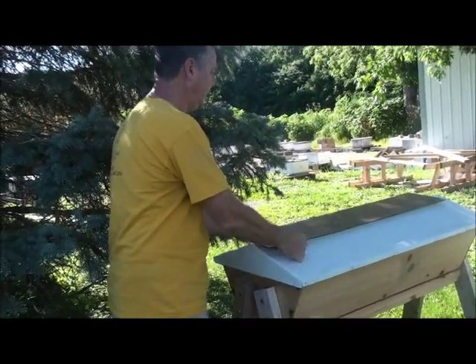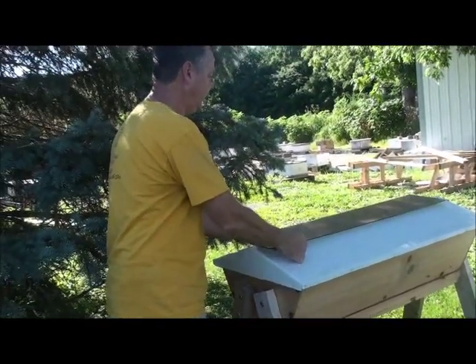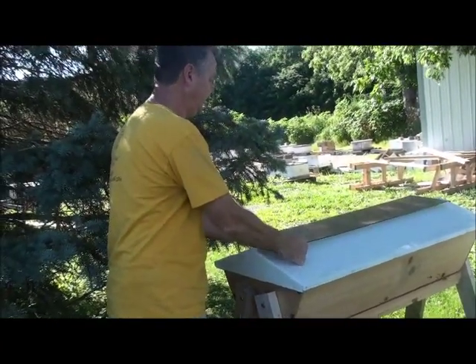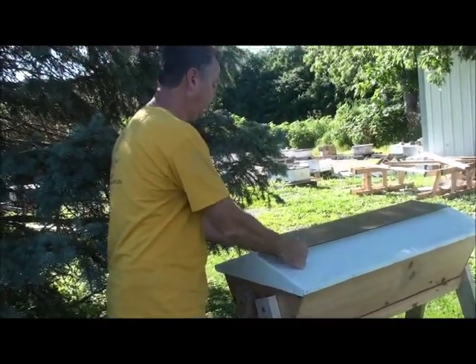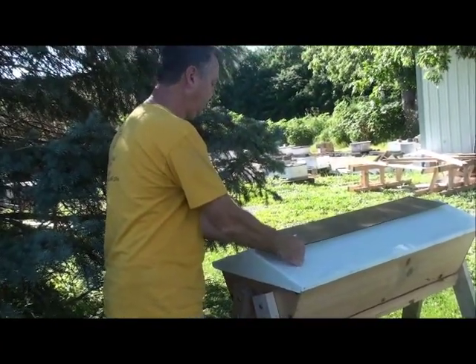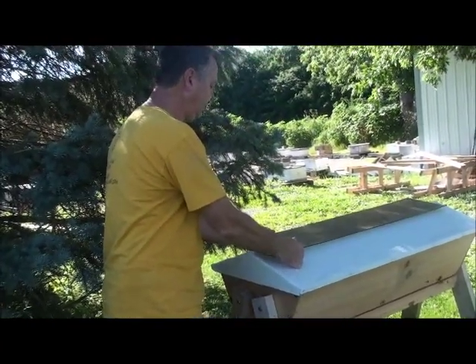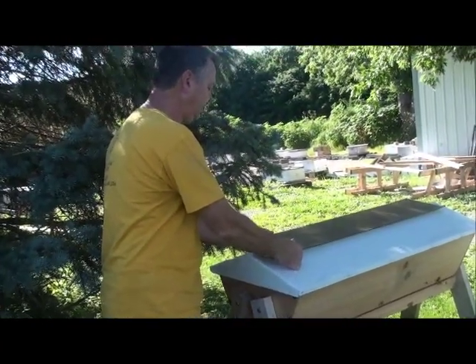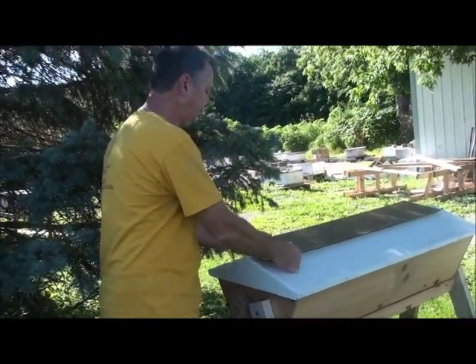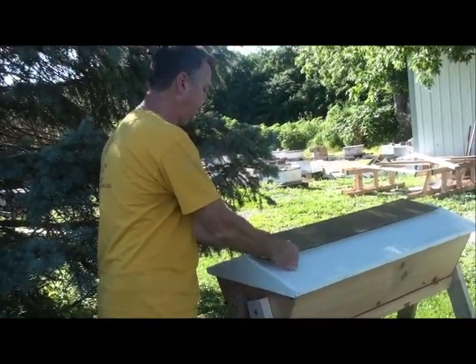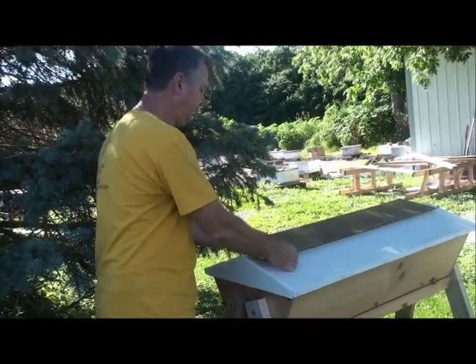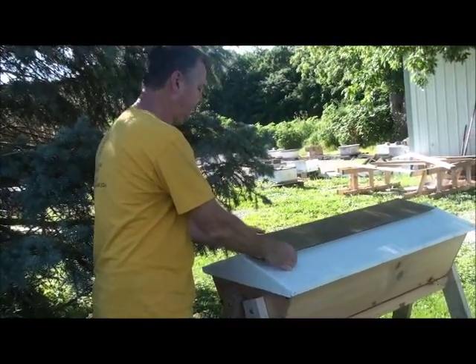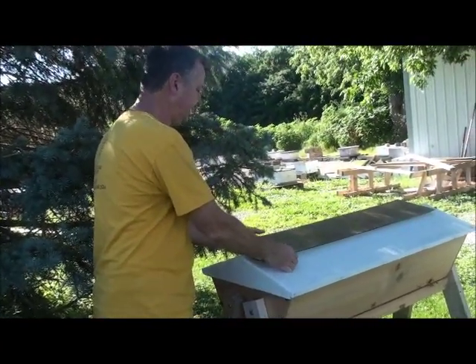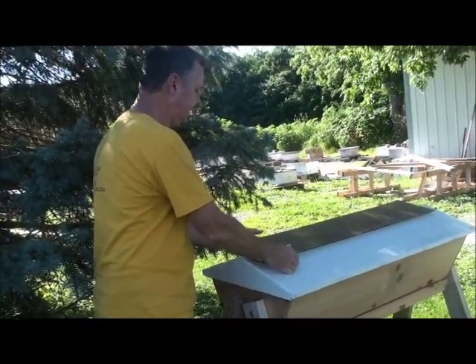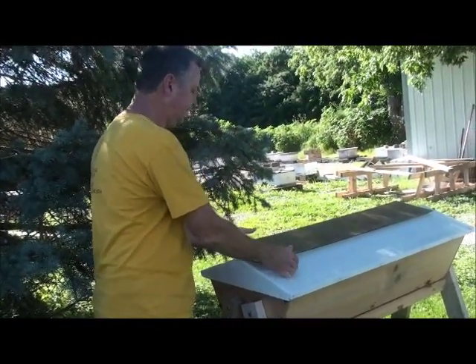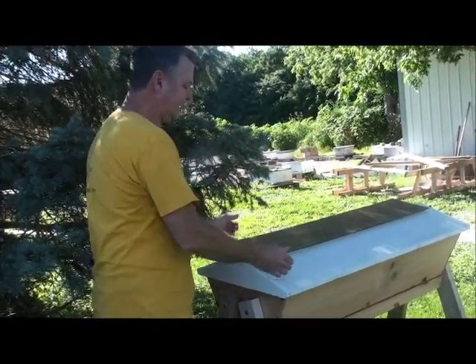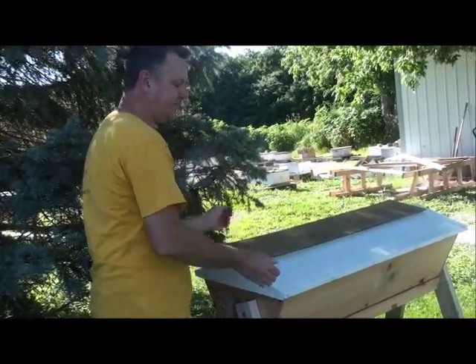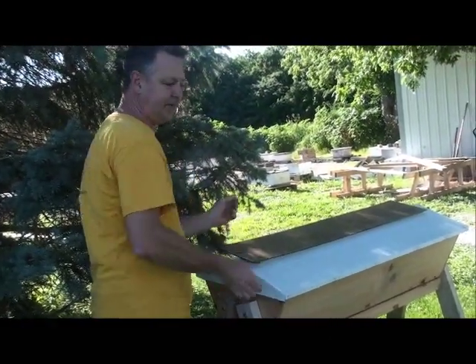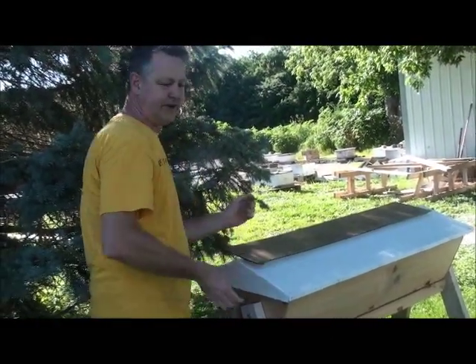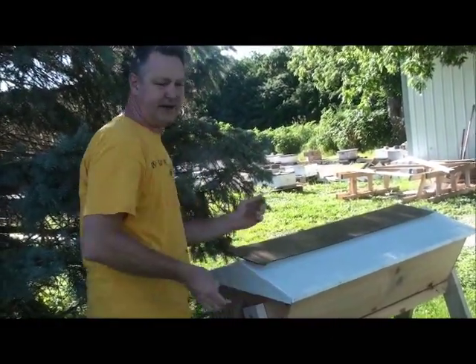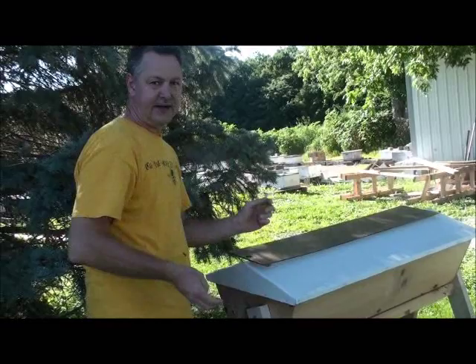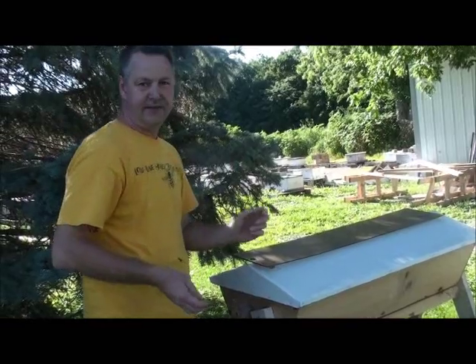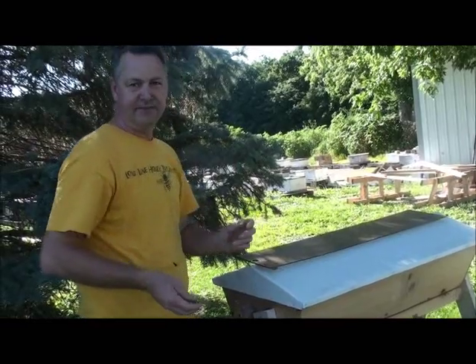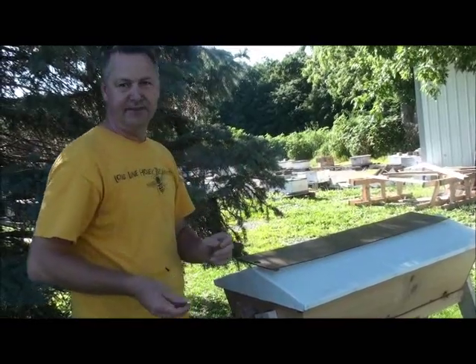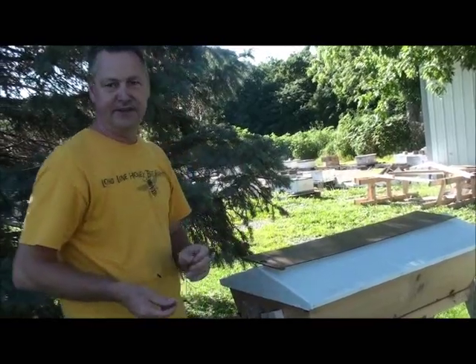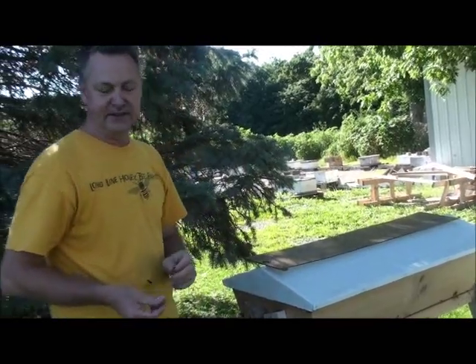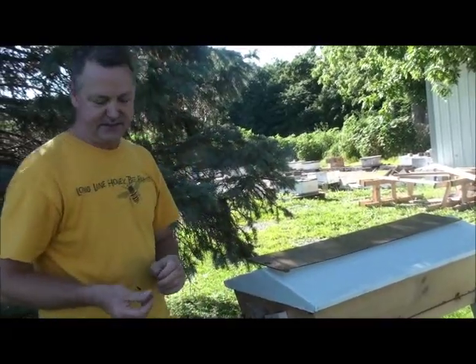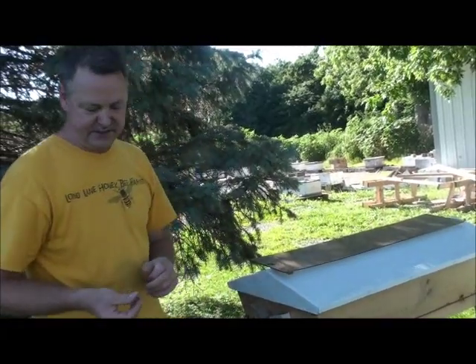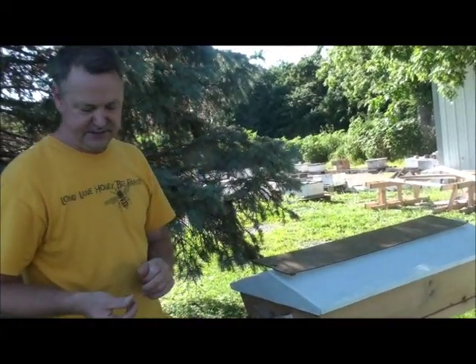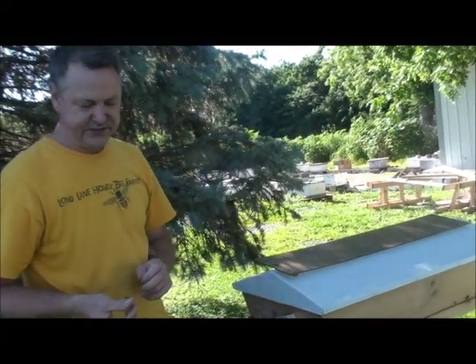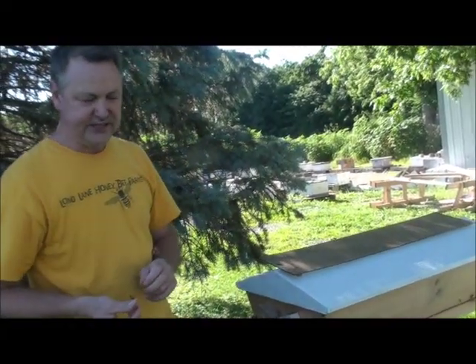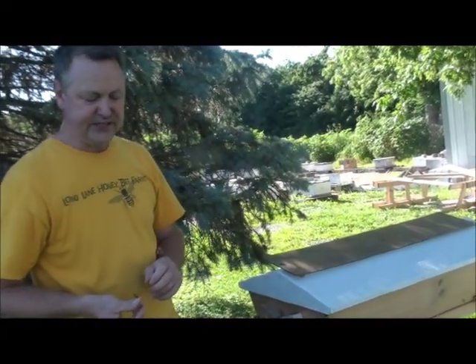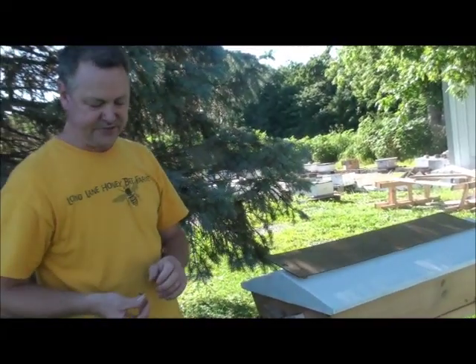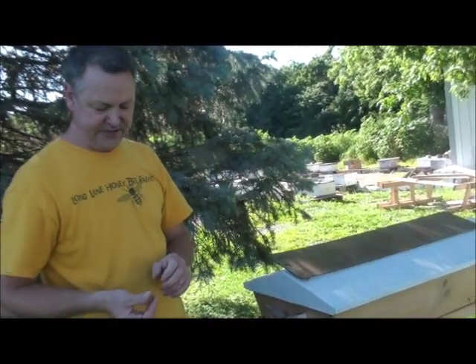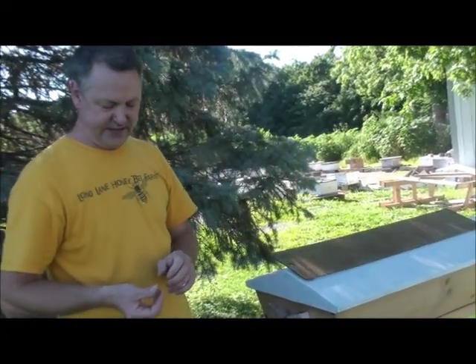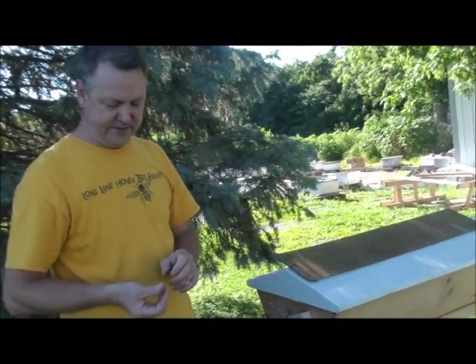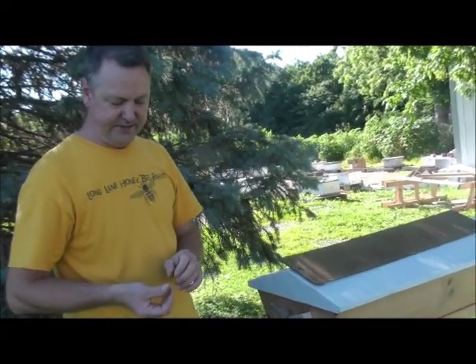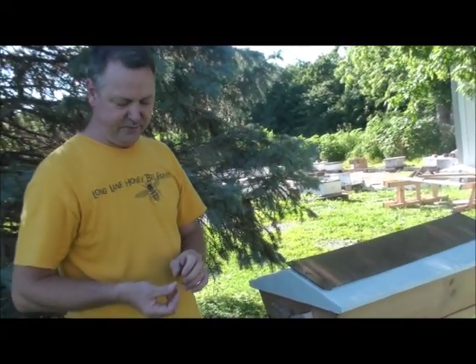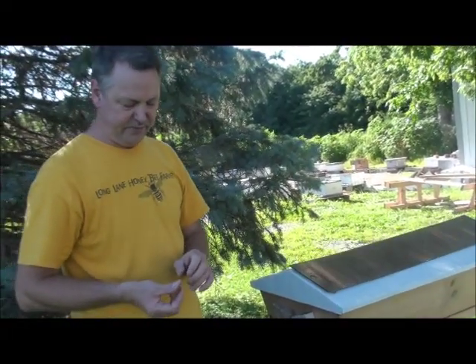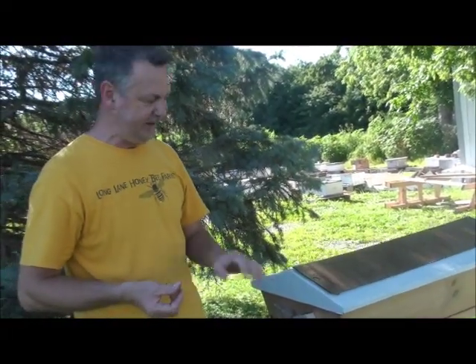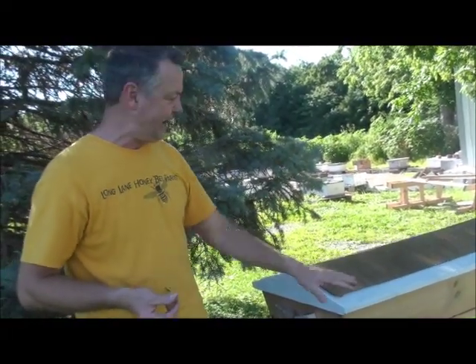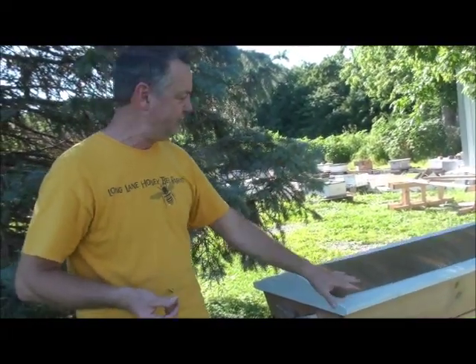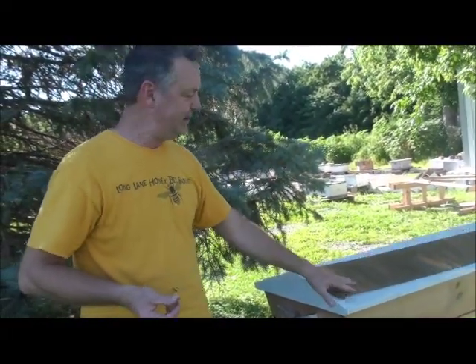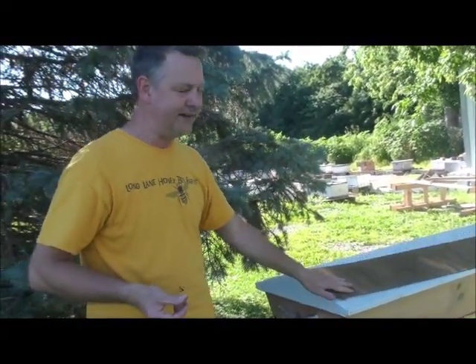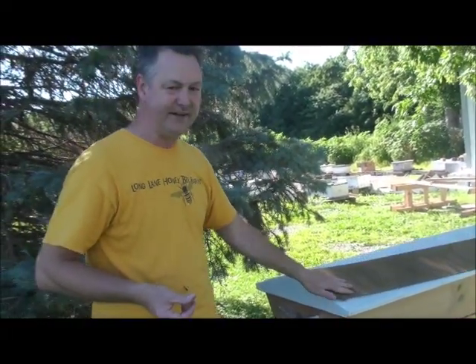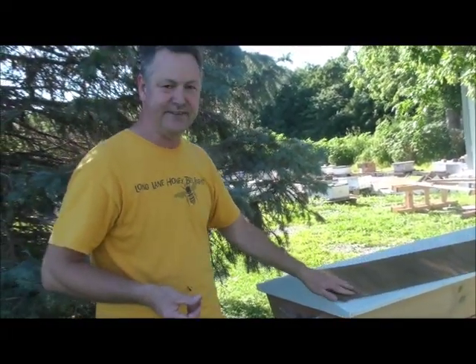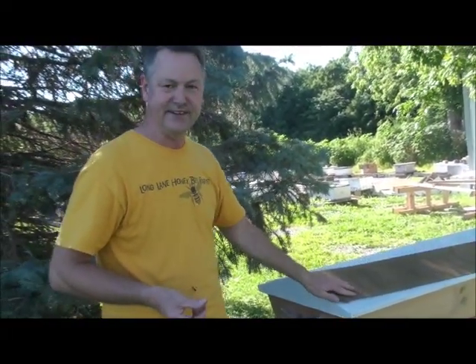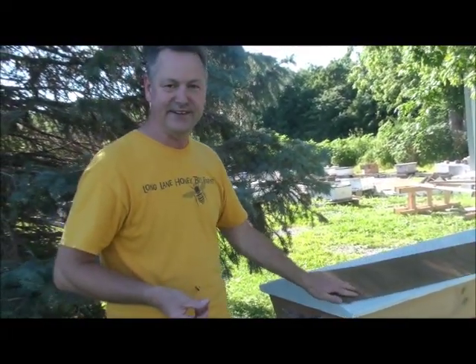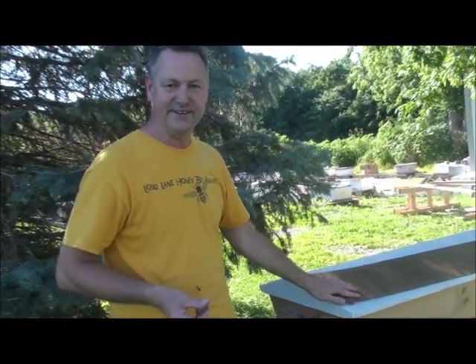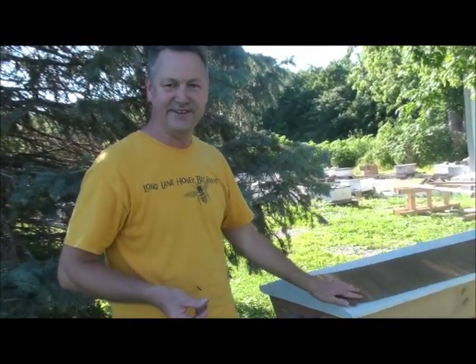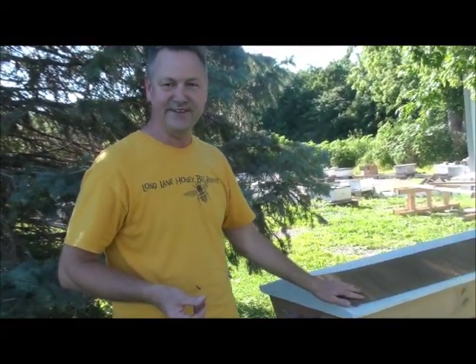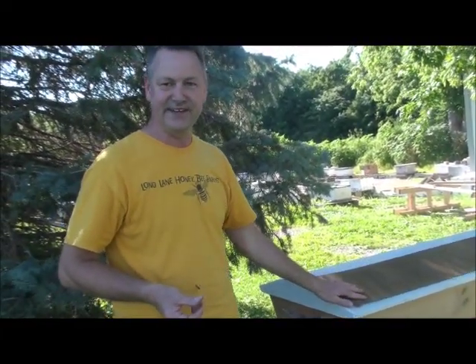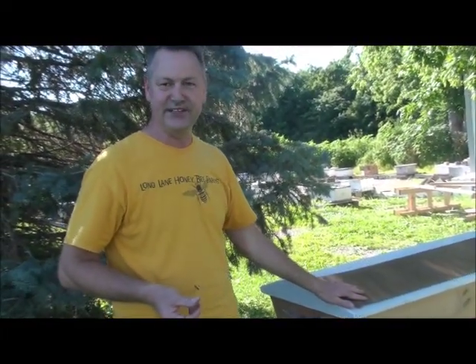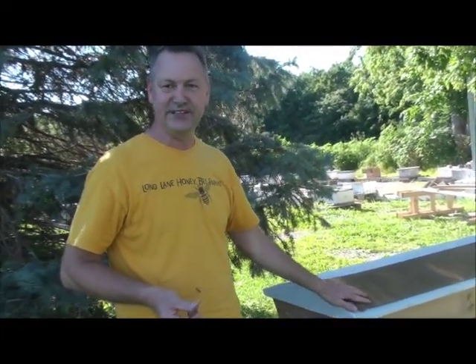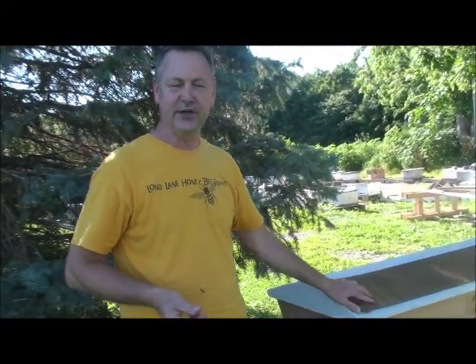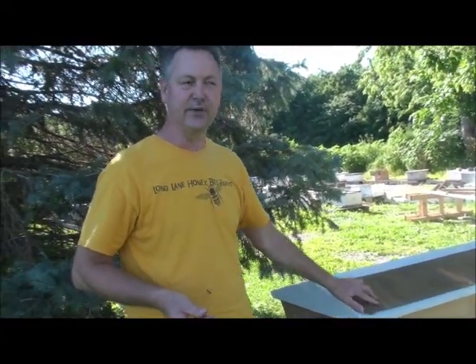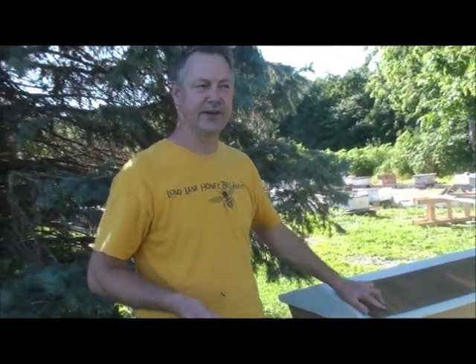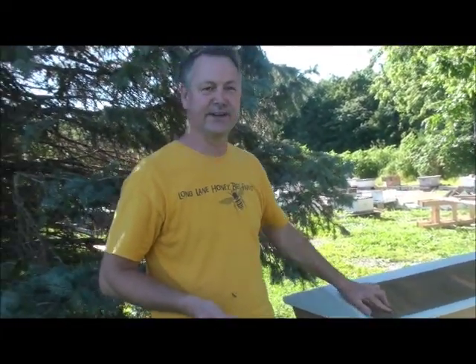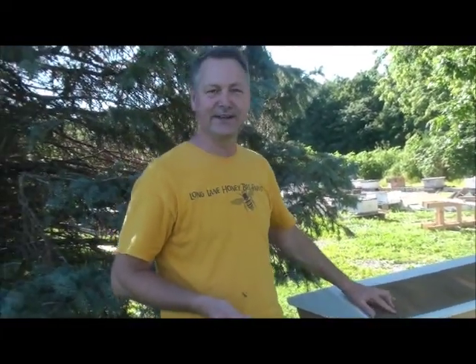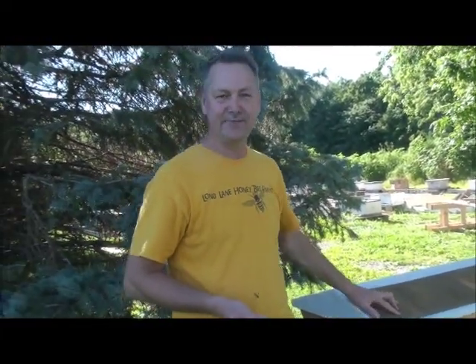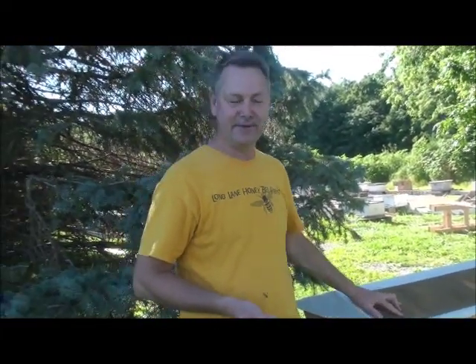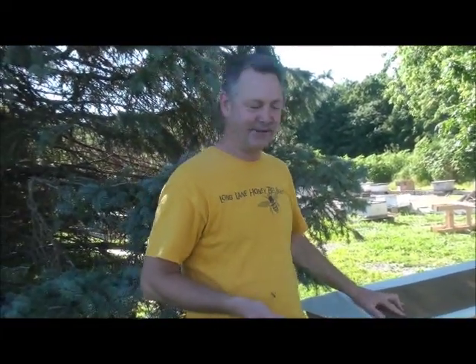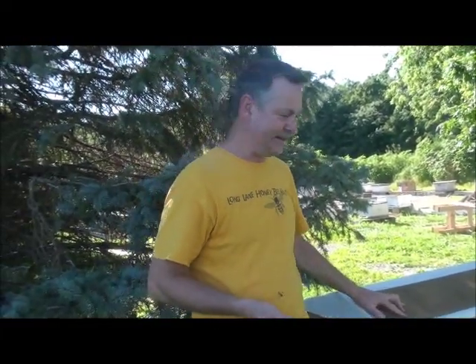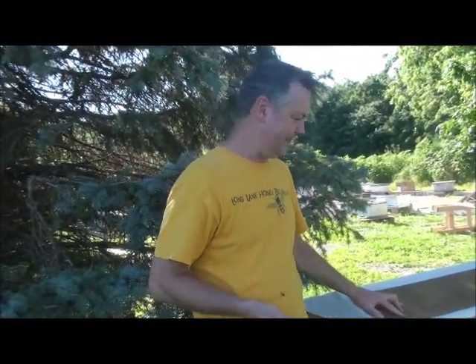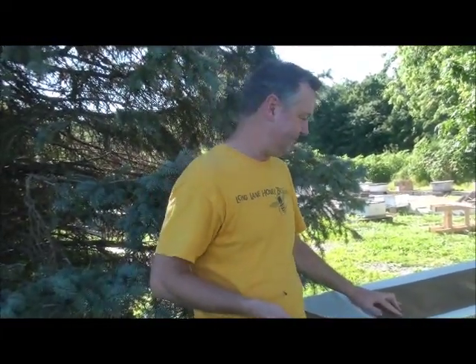If you're interested in a top bar hive, check us out and we'll be happy to get you going on a top bar hive.